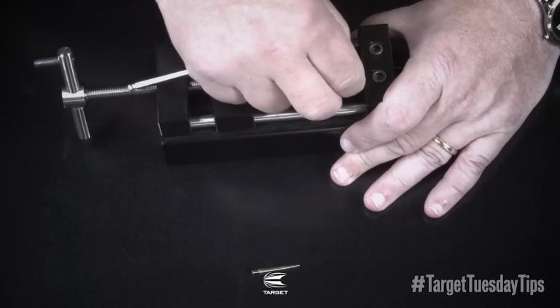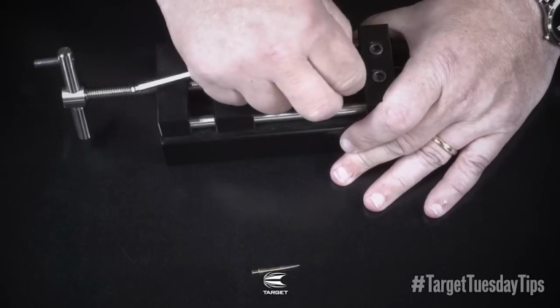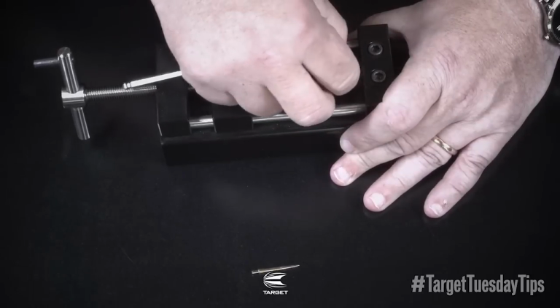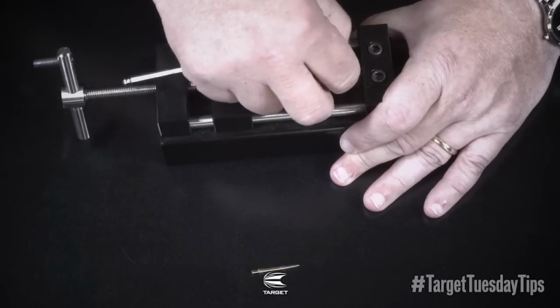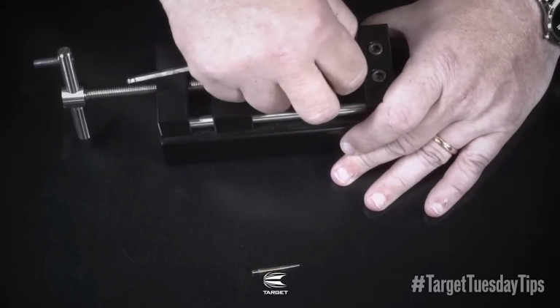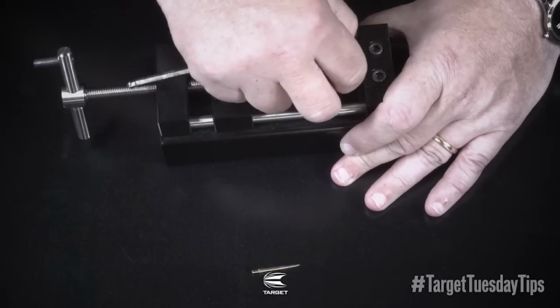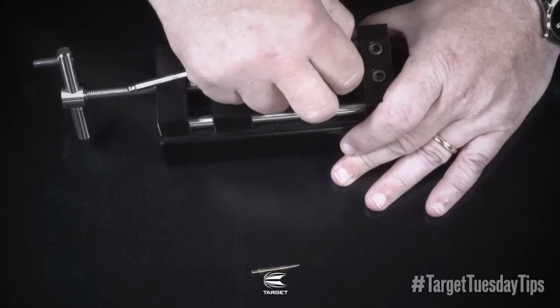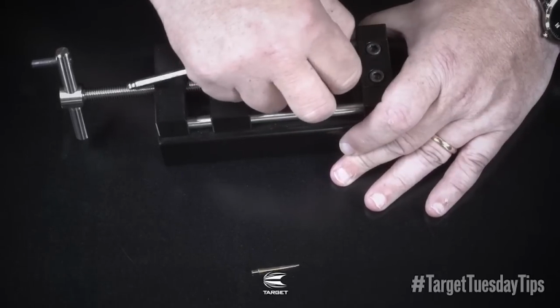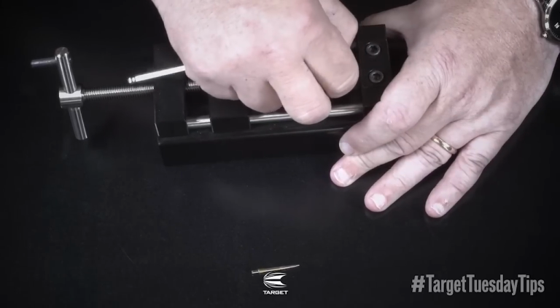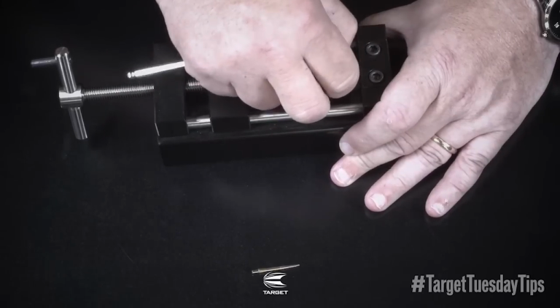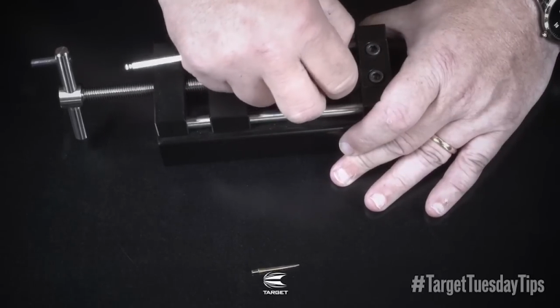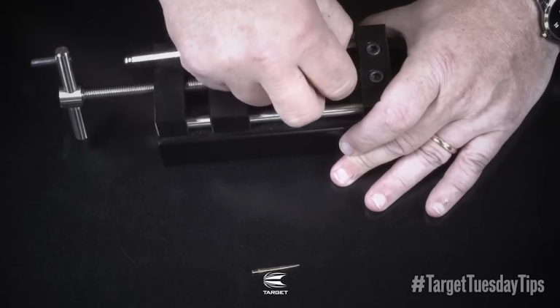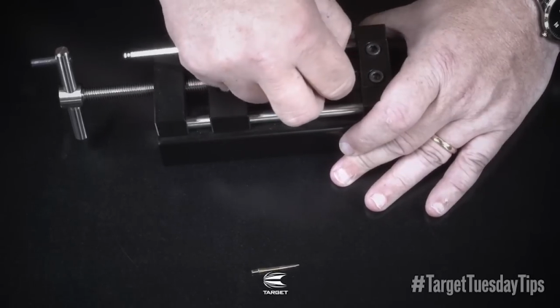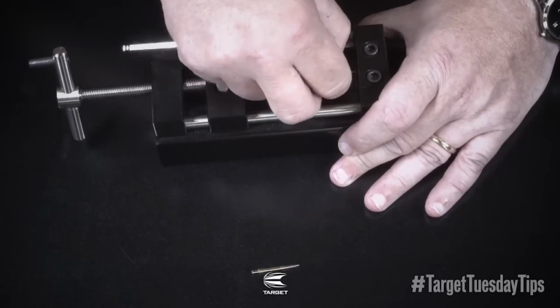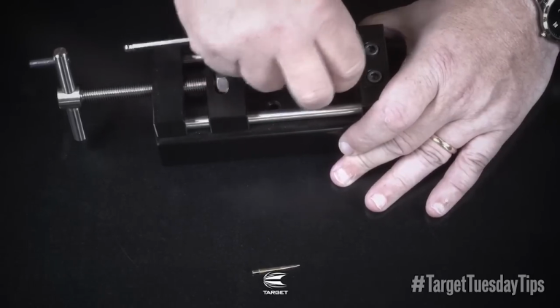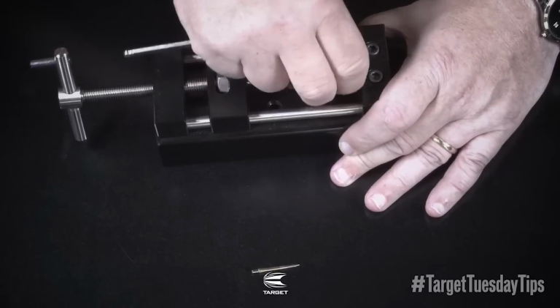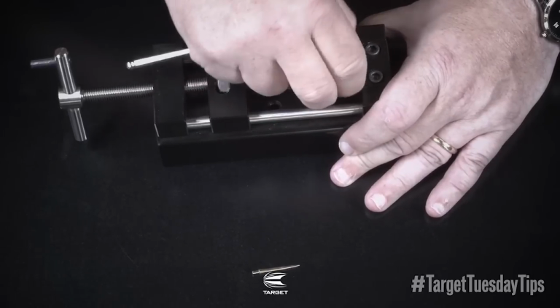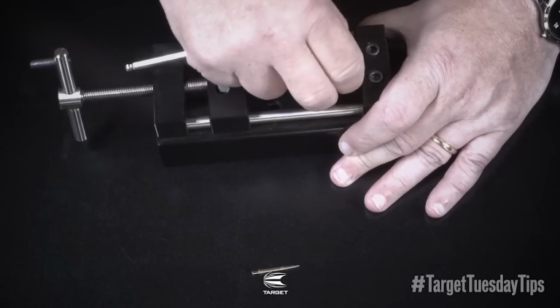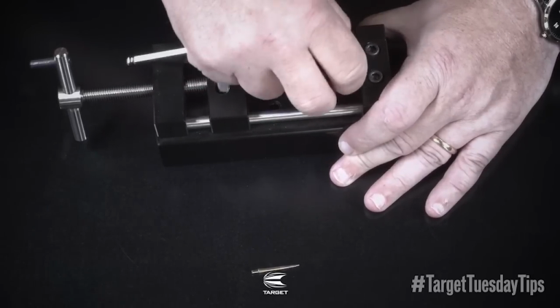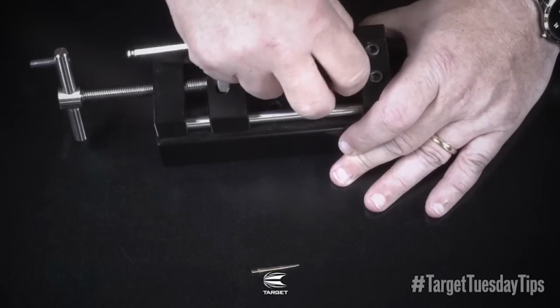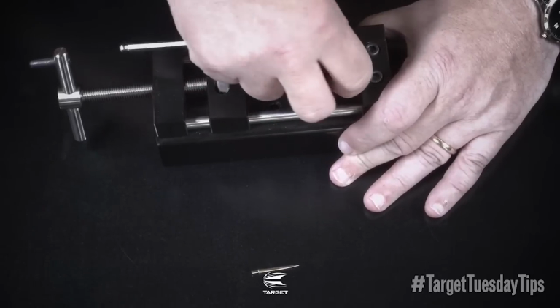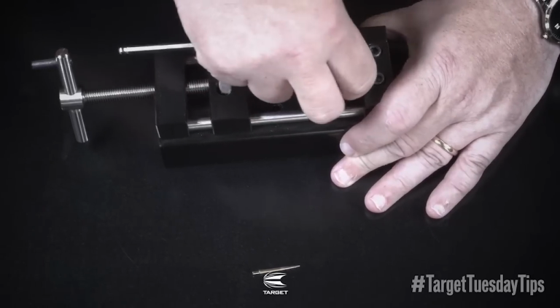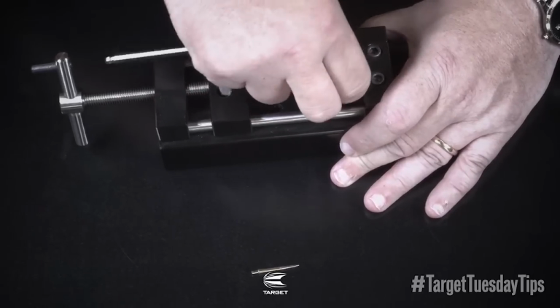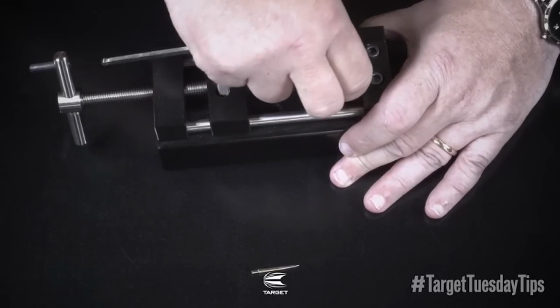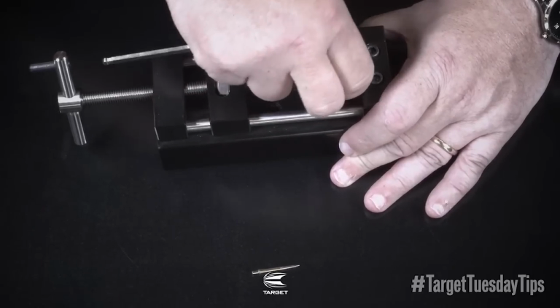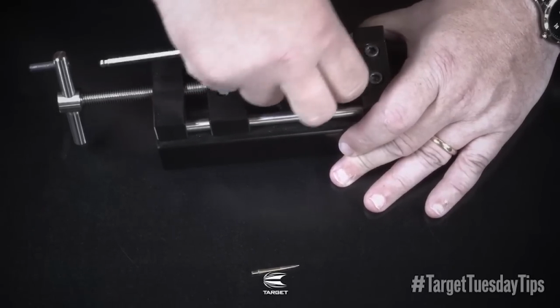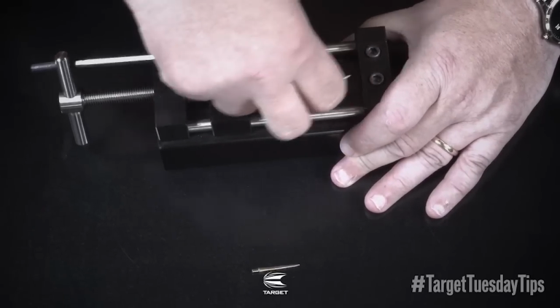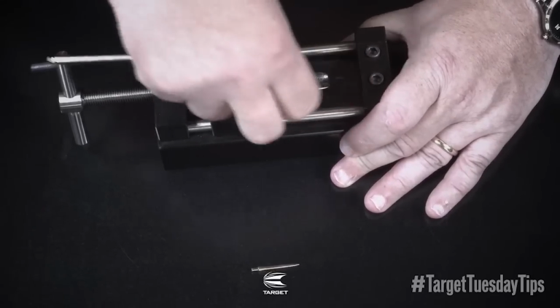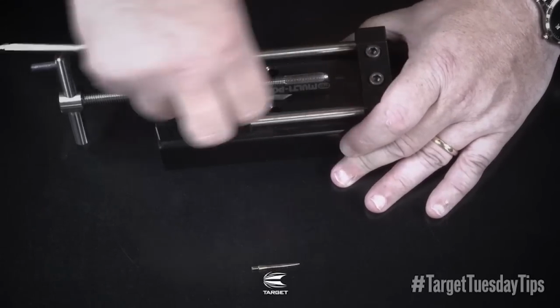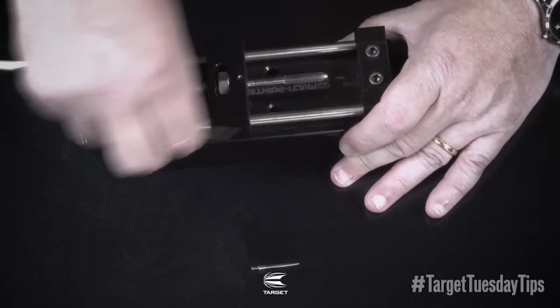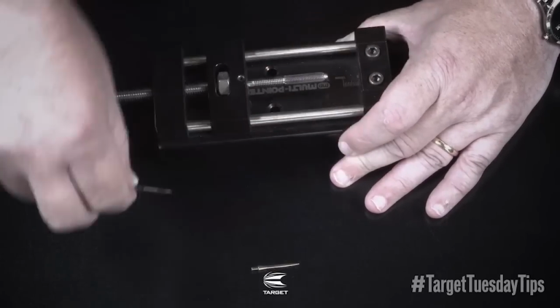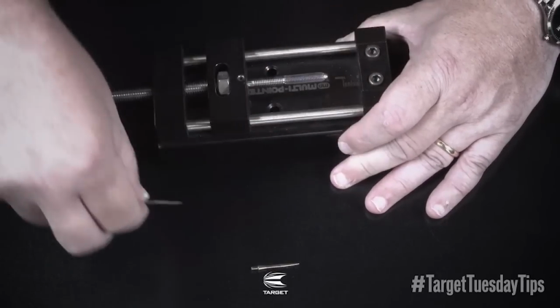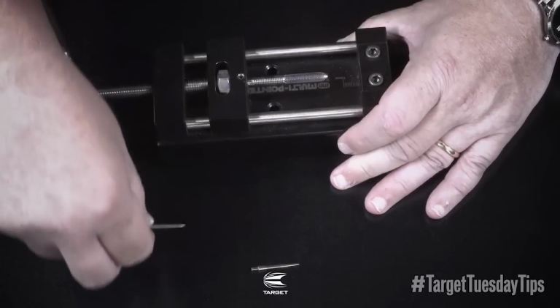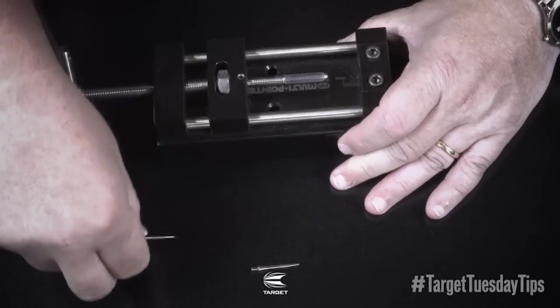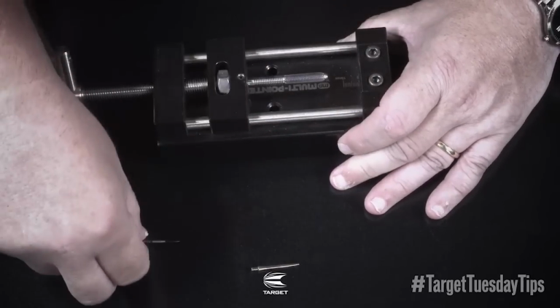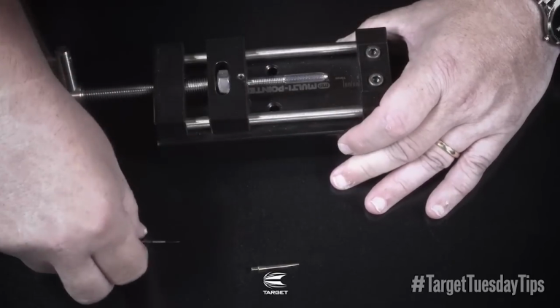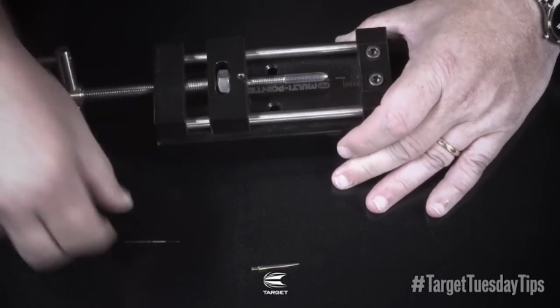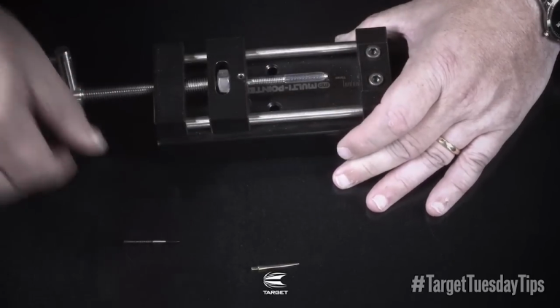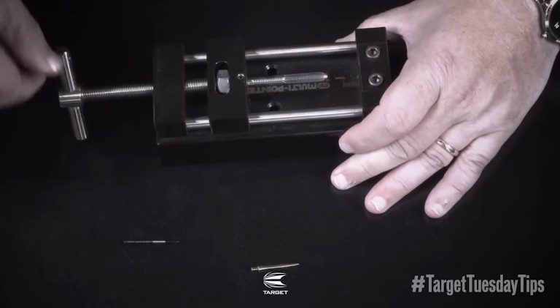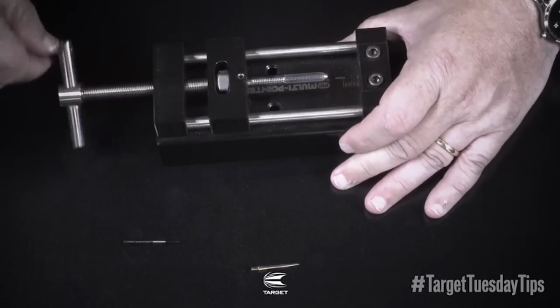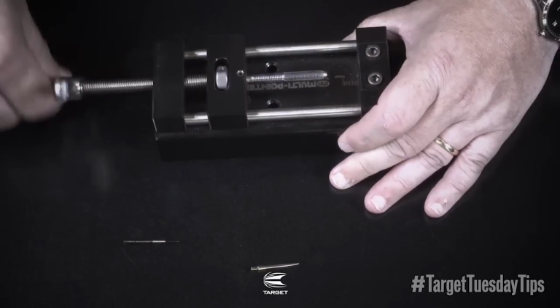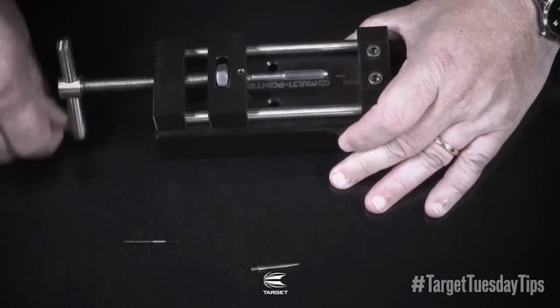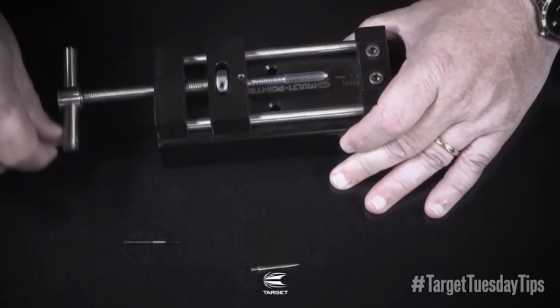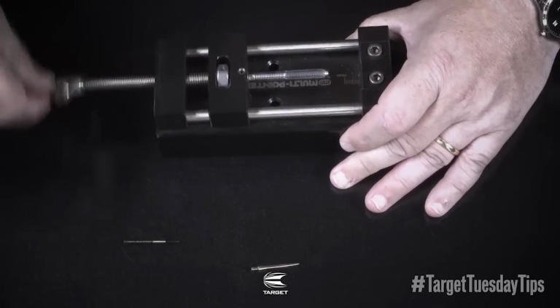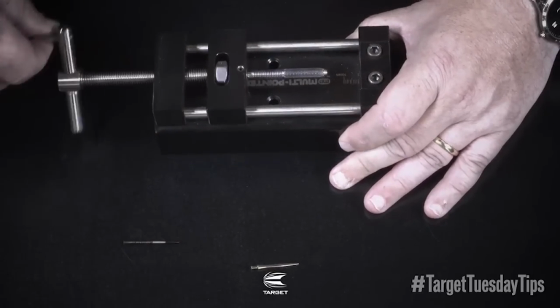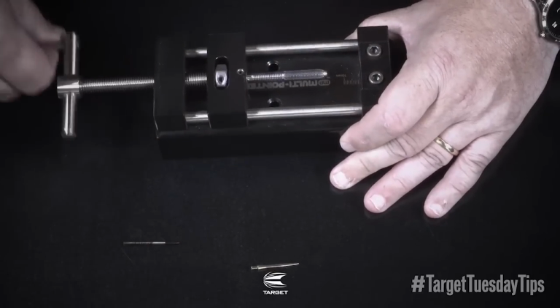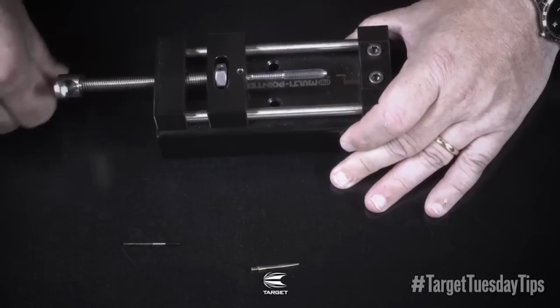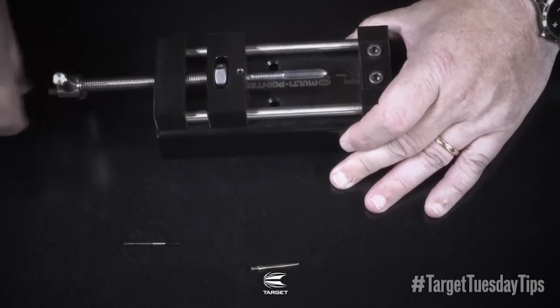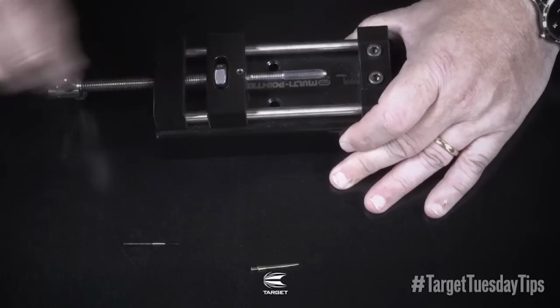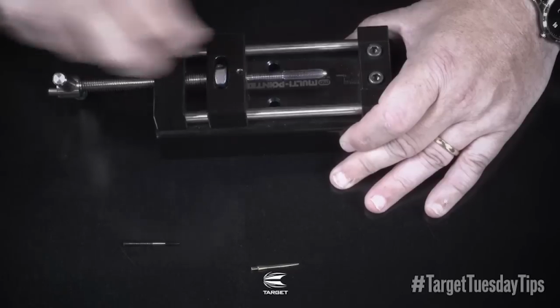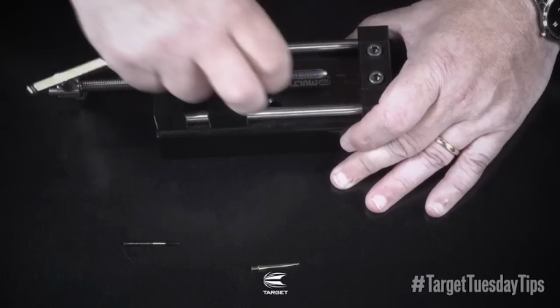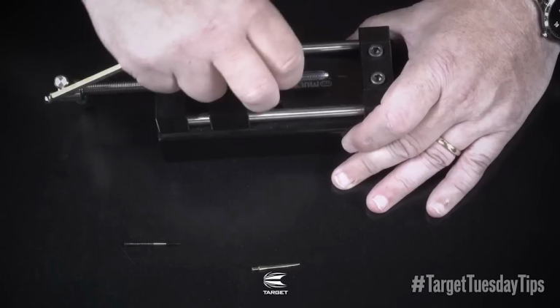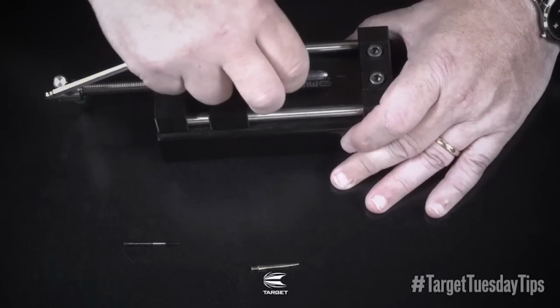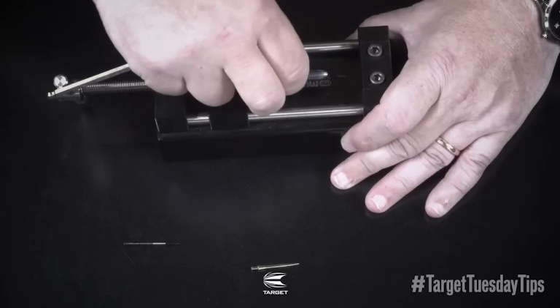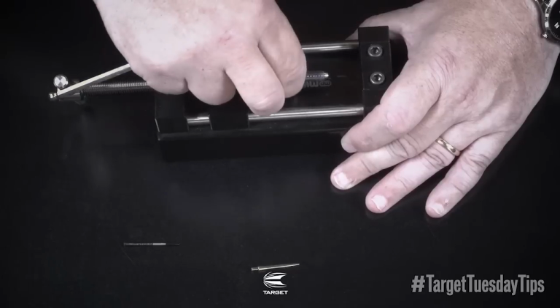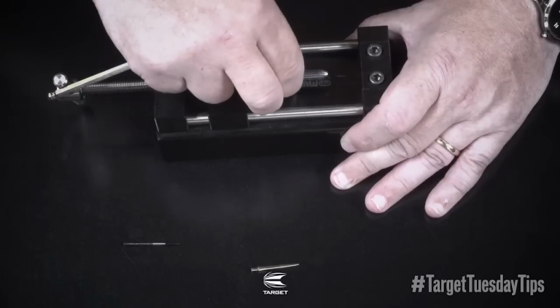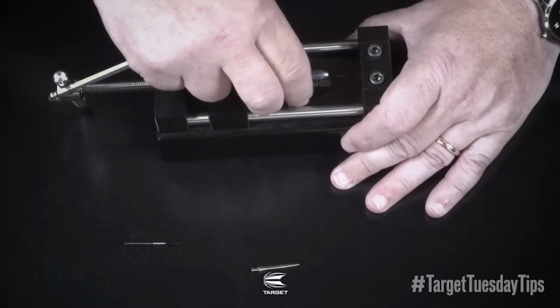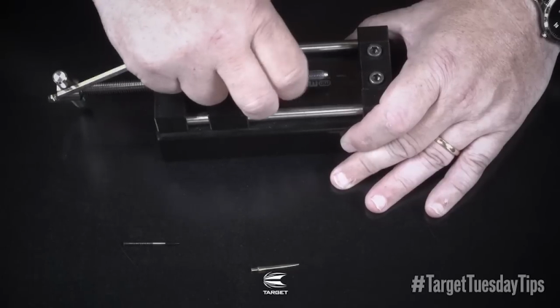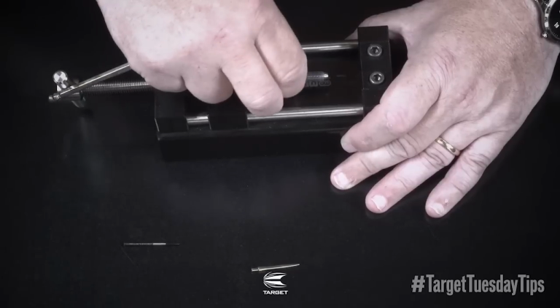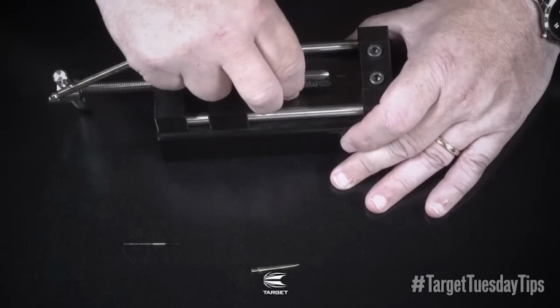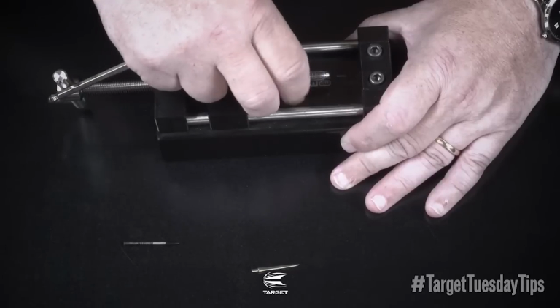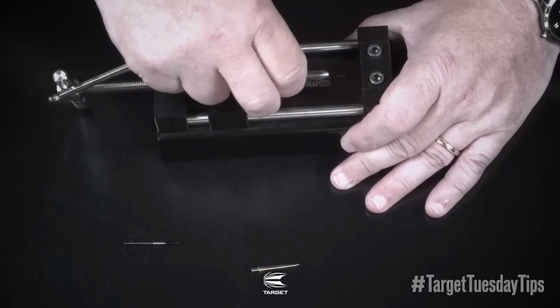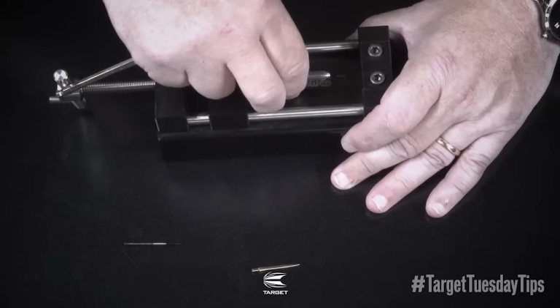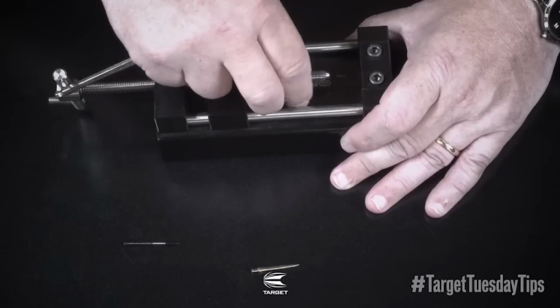We're going to remove the point from the clamp and then remove the barrel.